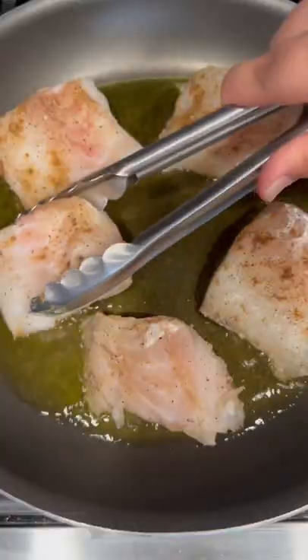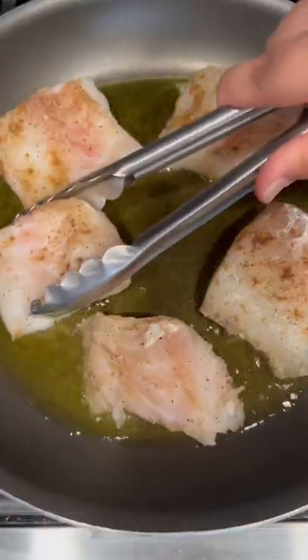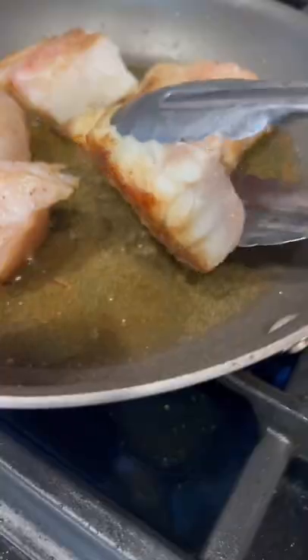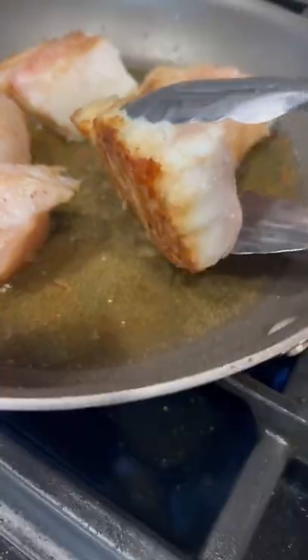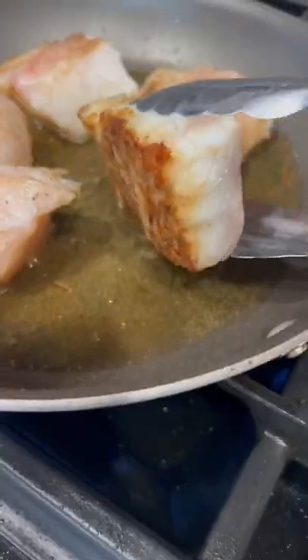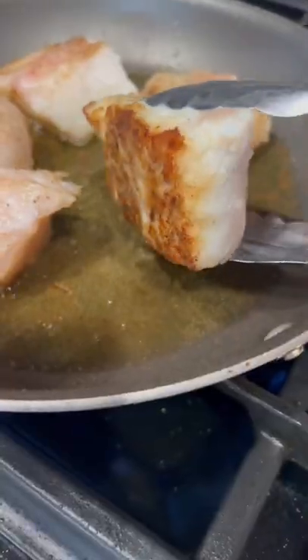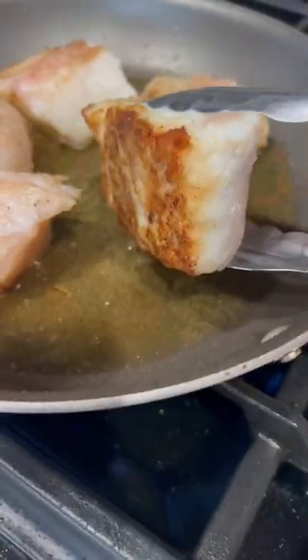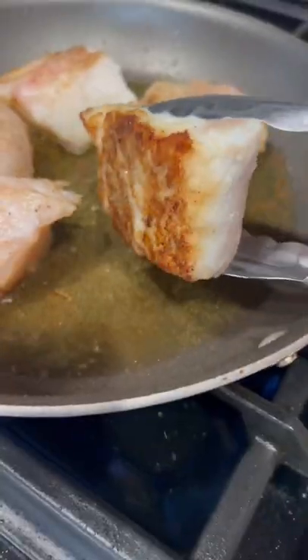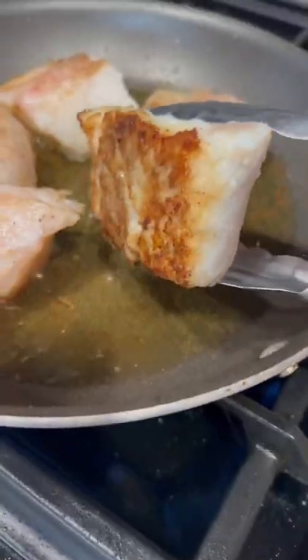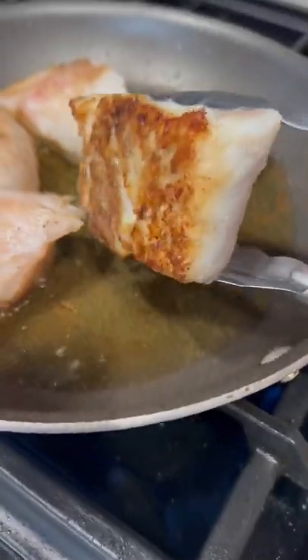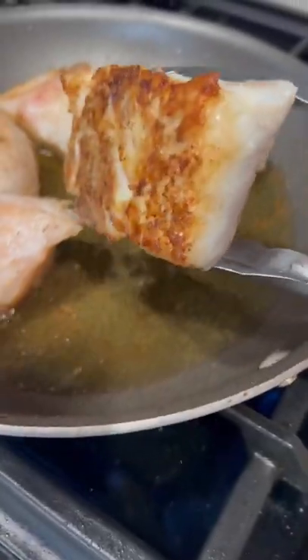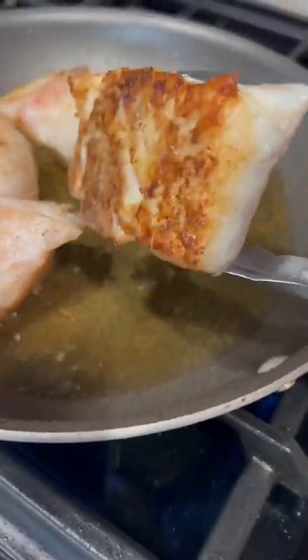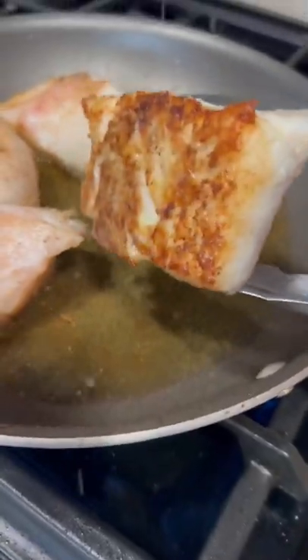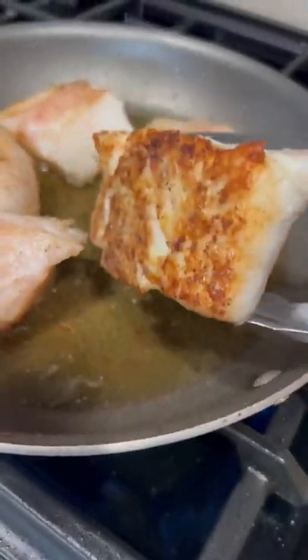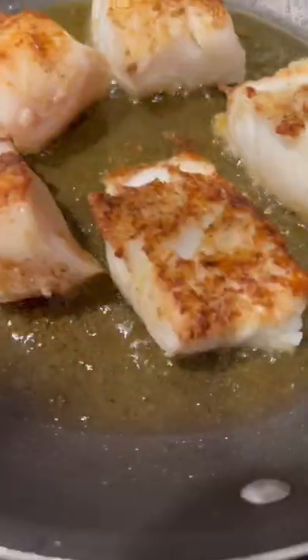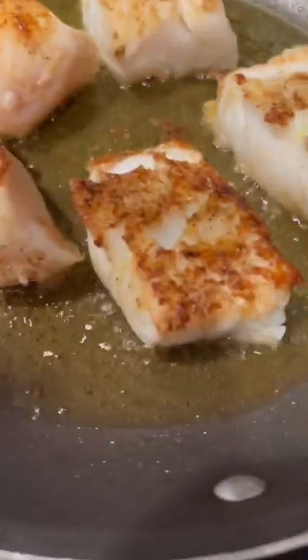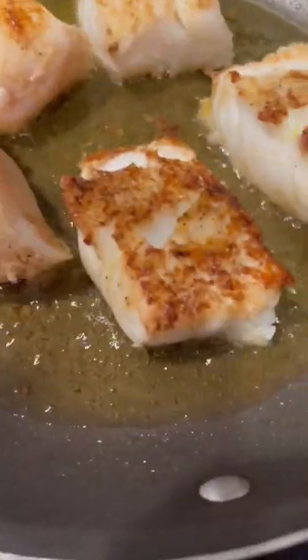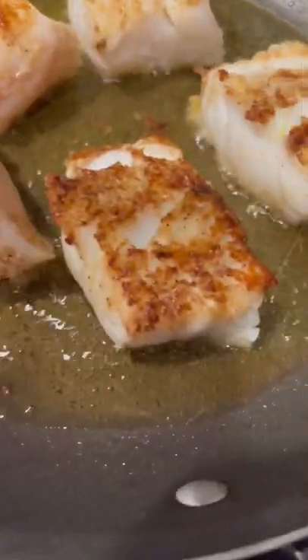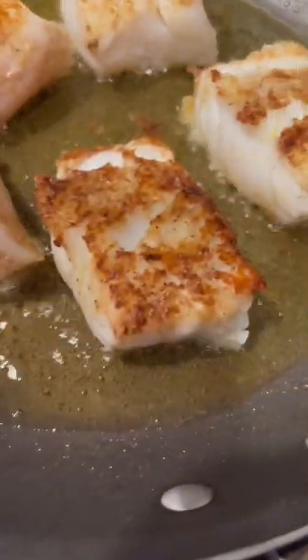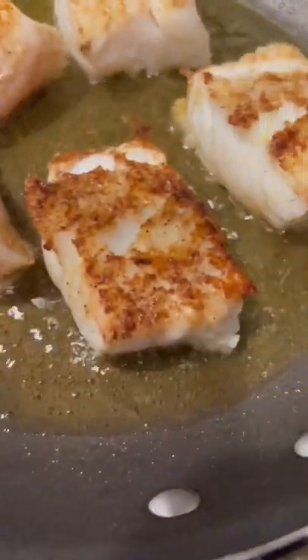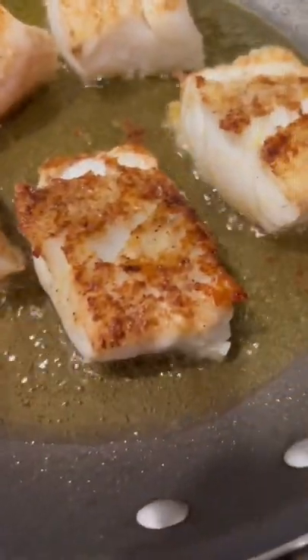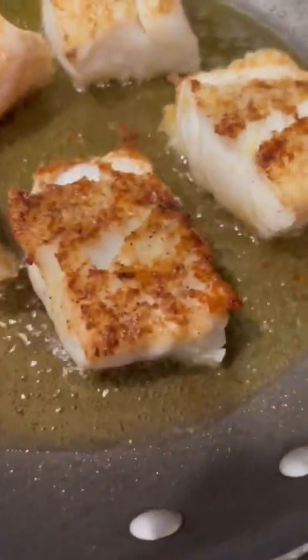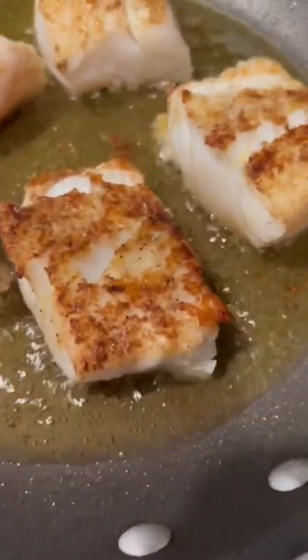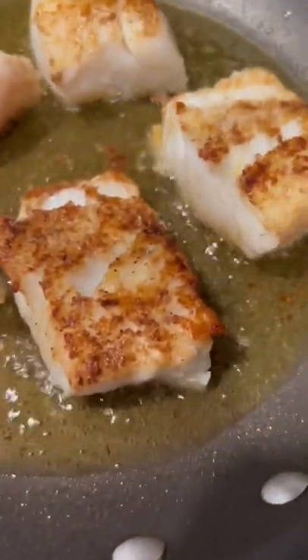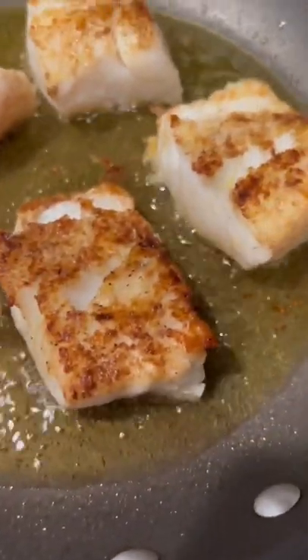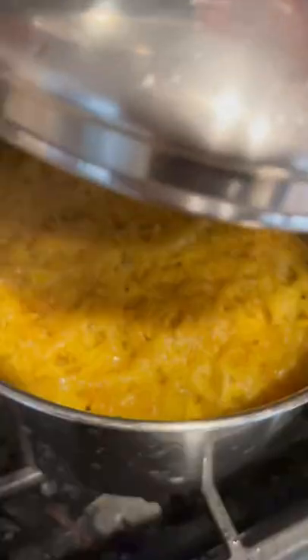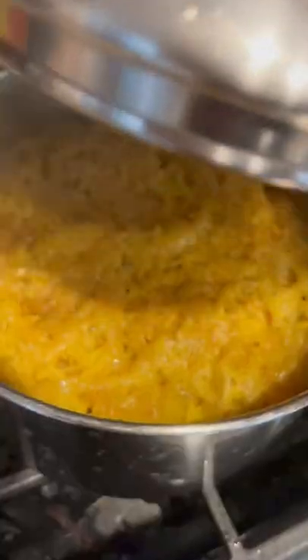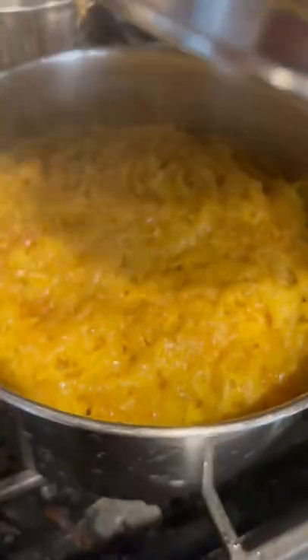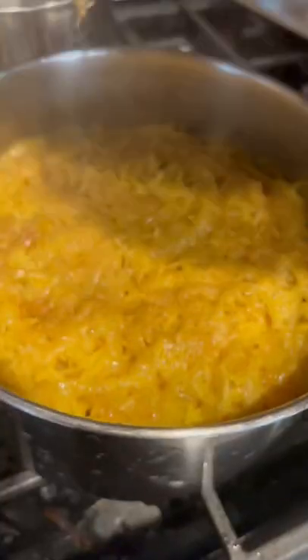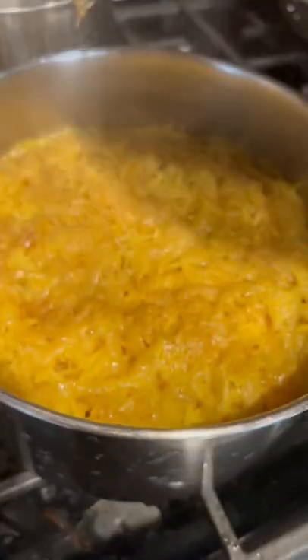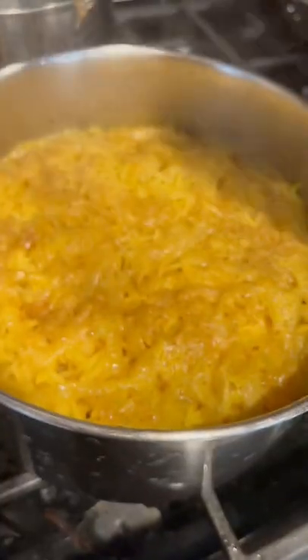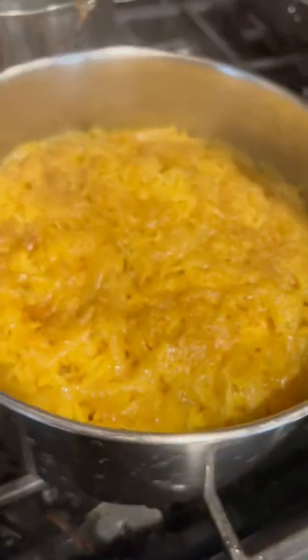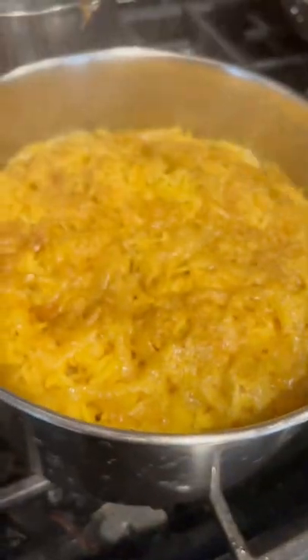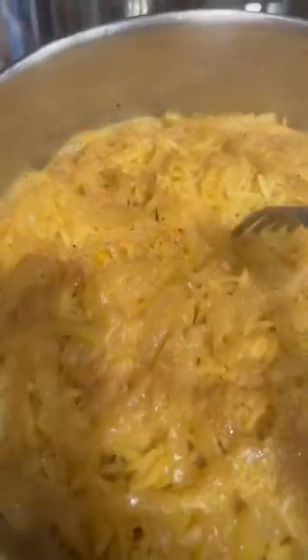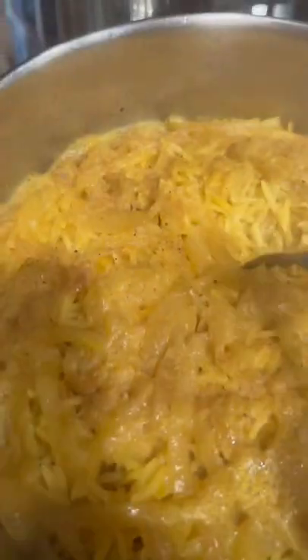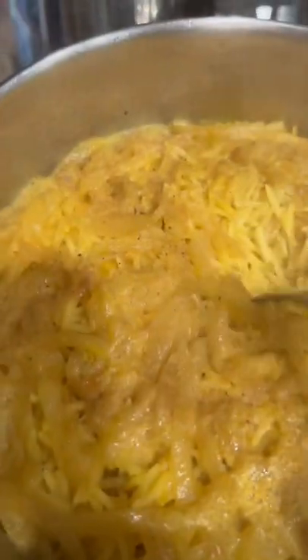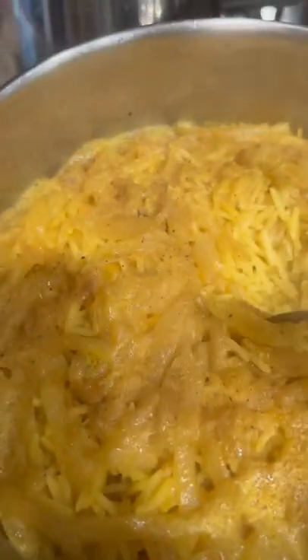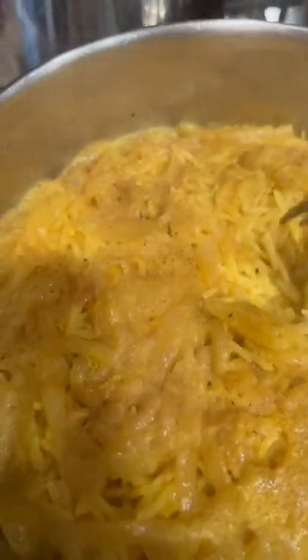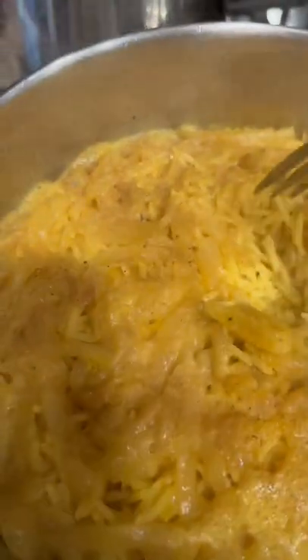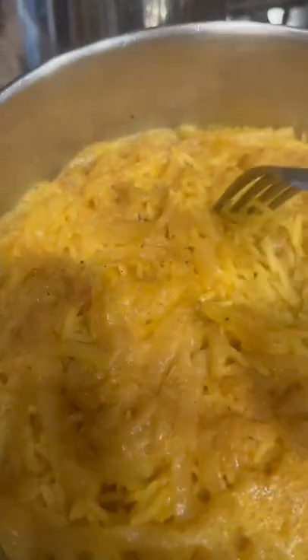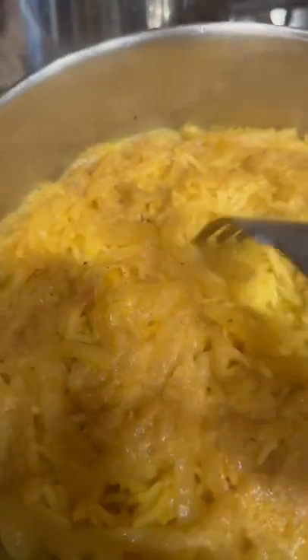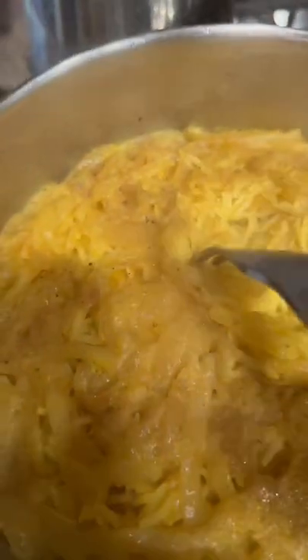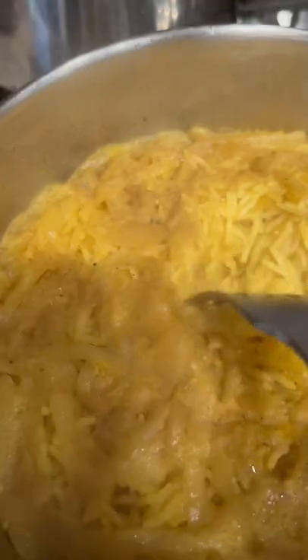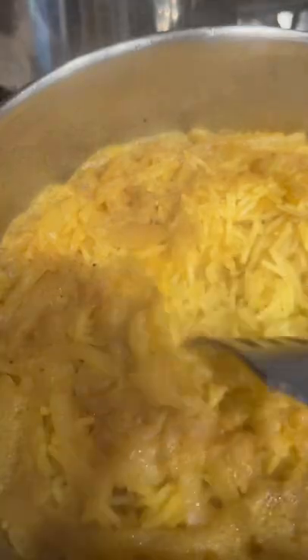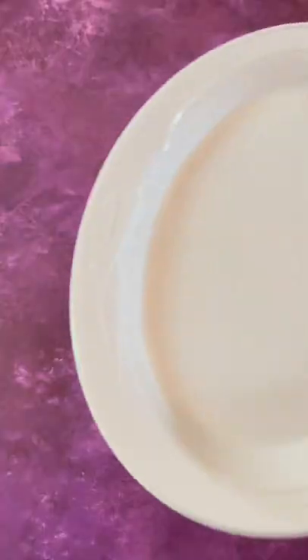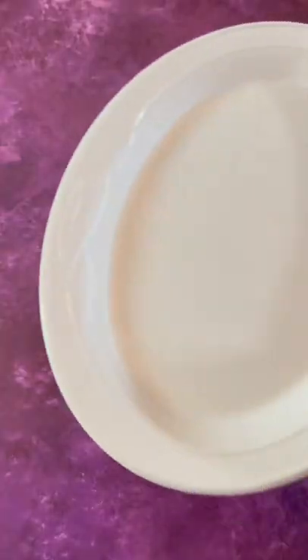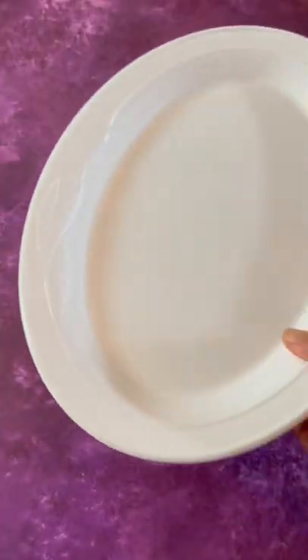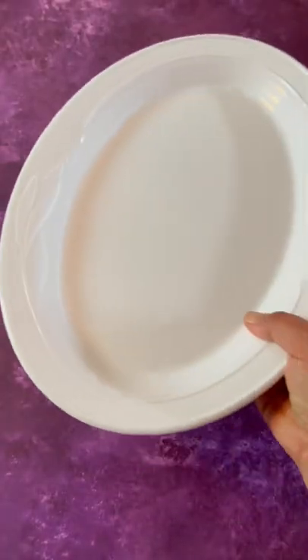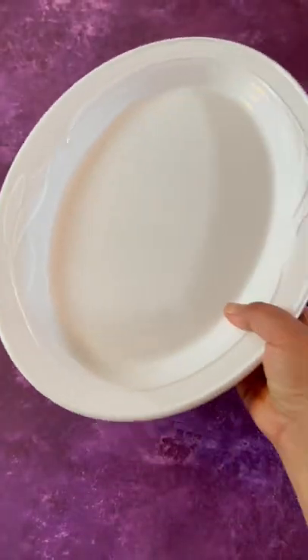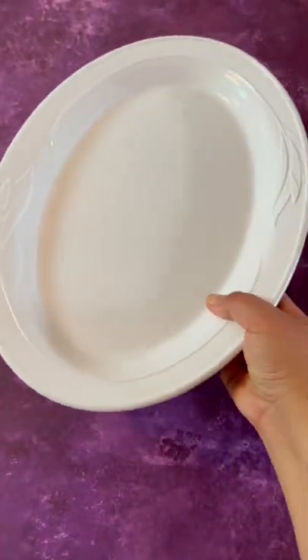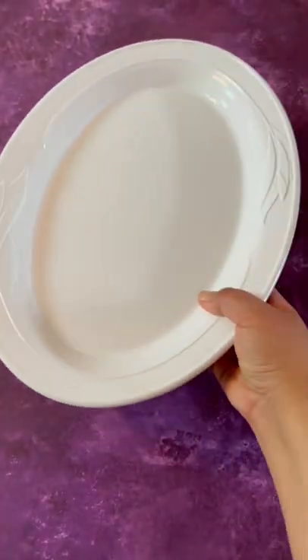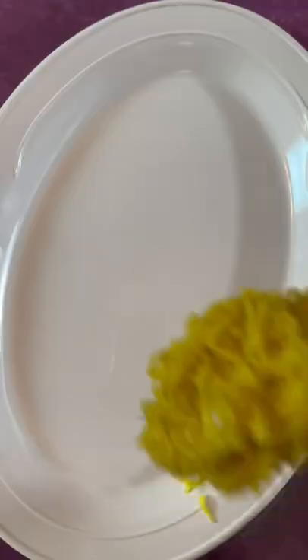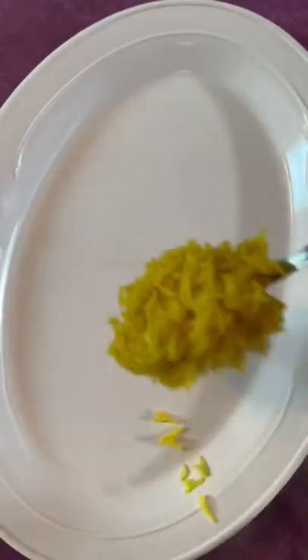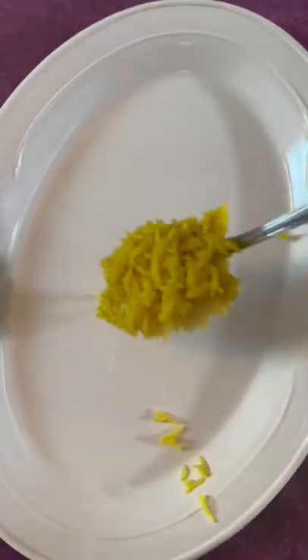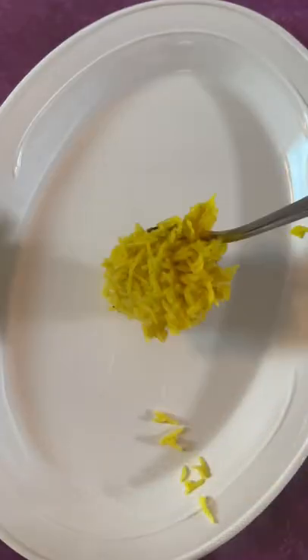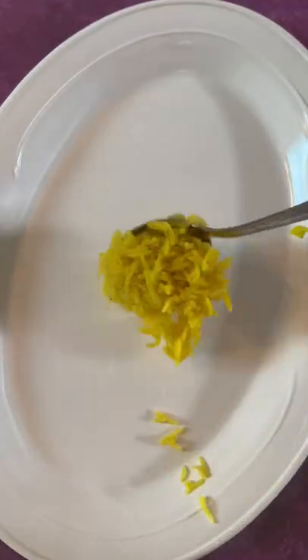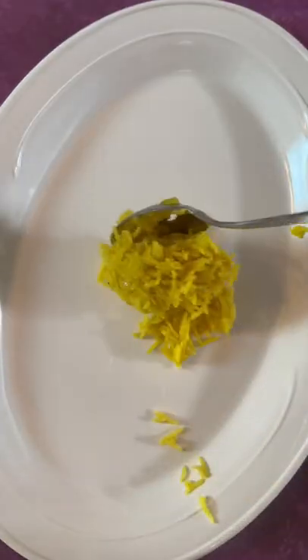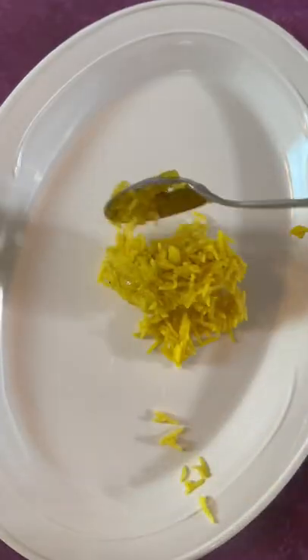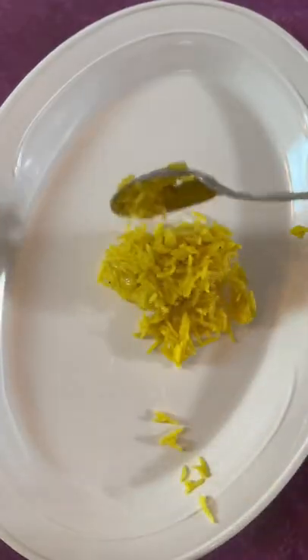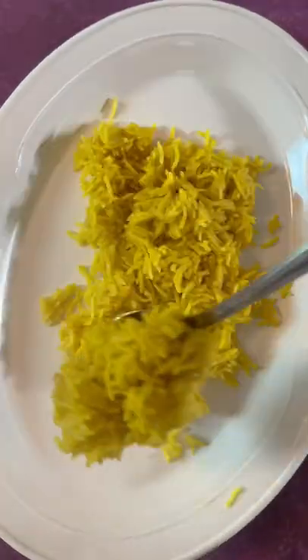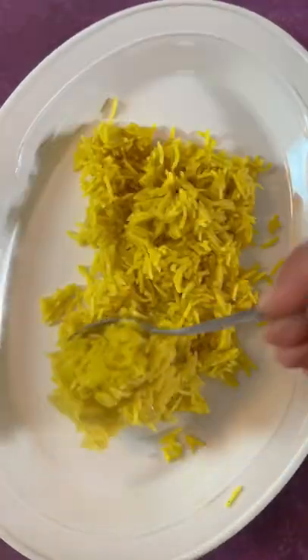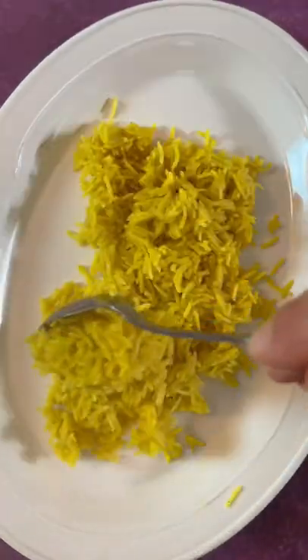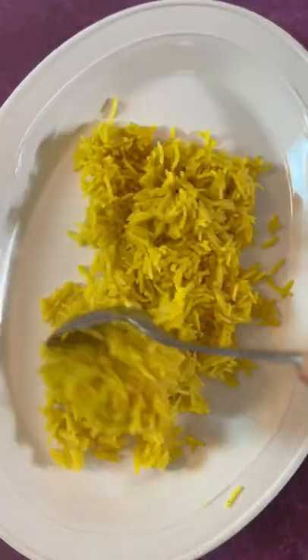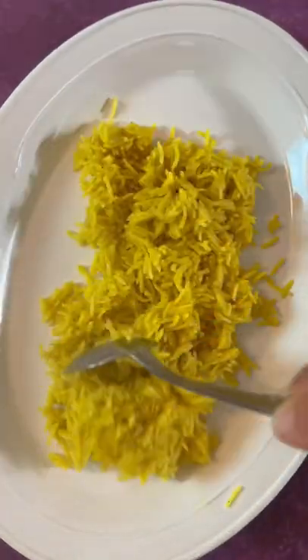While the rice is cooking, start cooking your fish by searing it on both sides for three to four minutes or until opaque, golden, and fully cooked through.